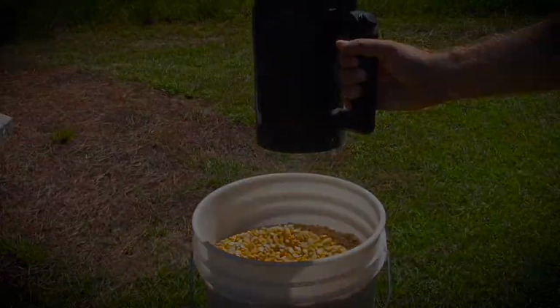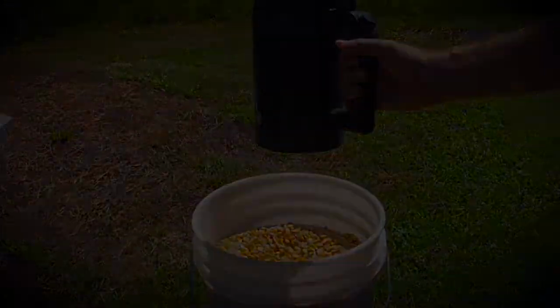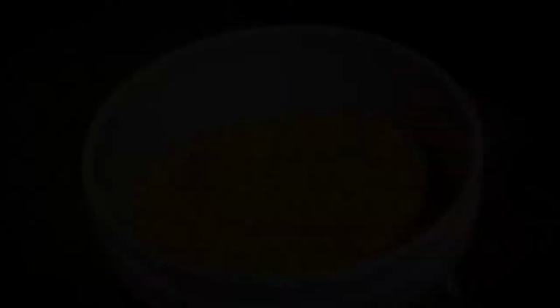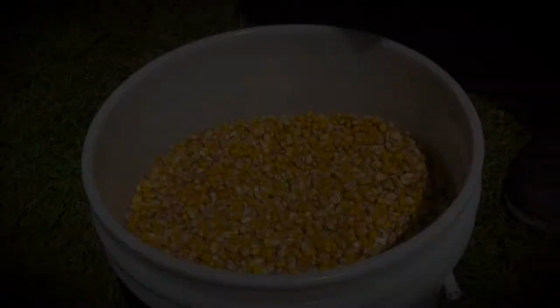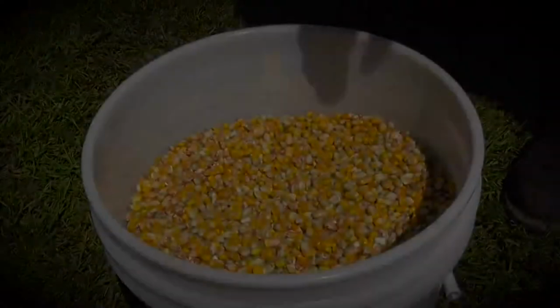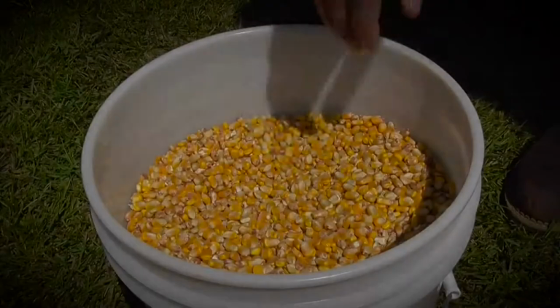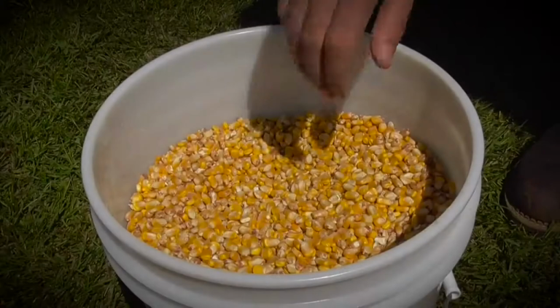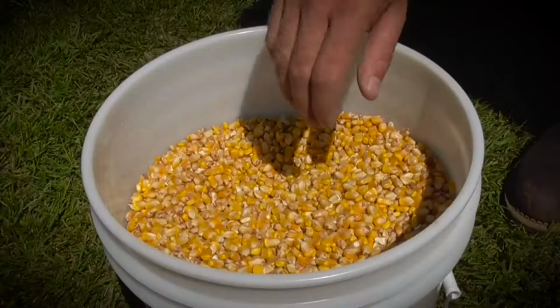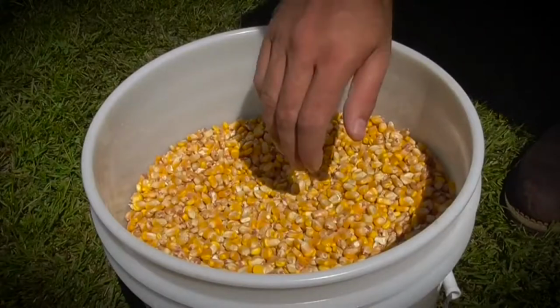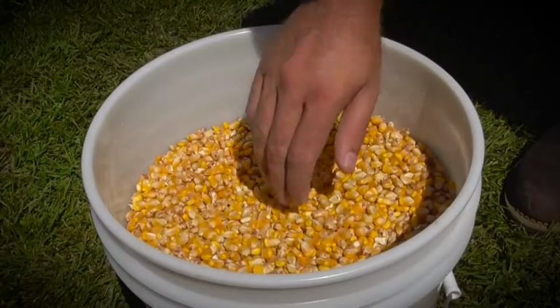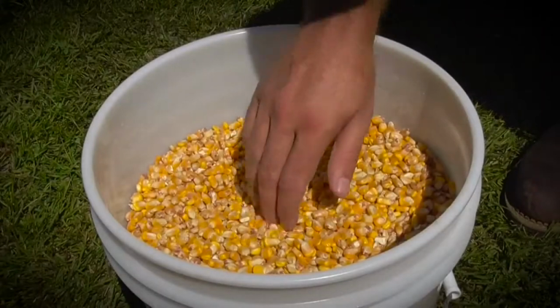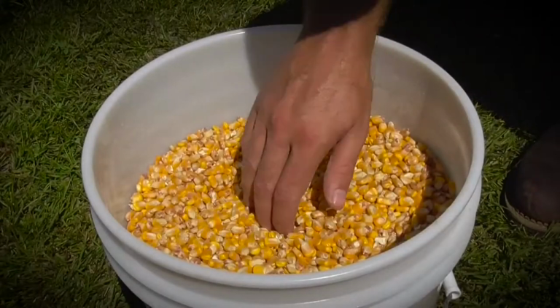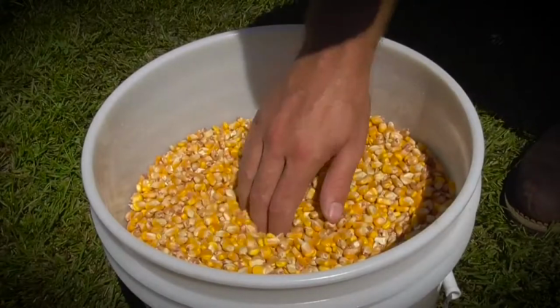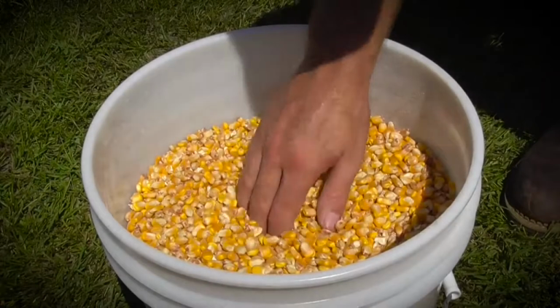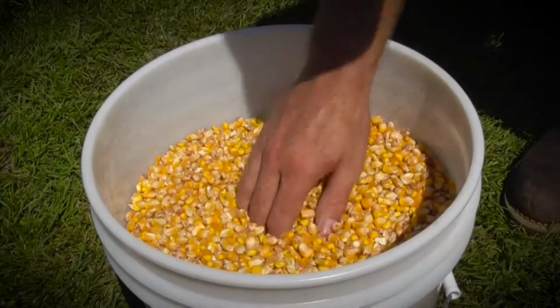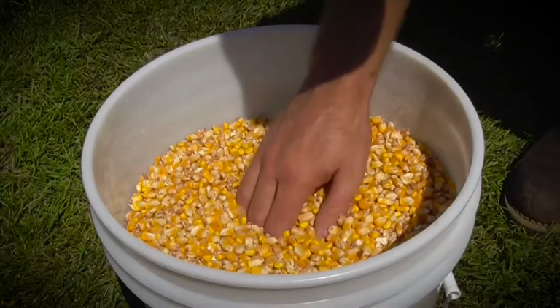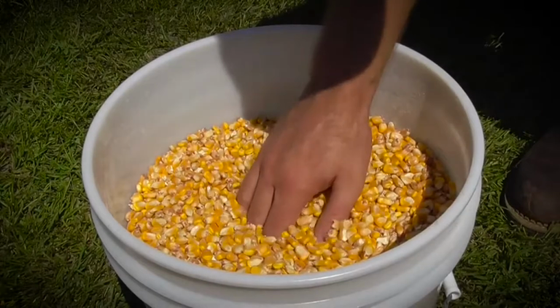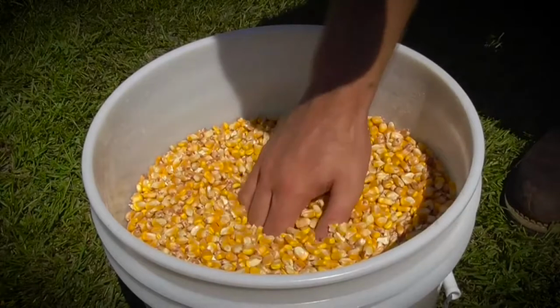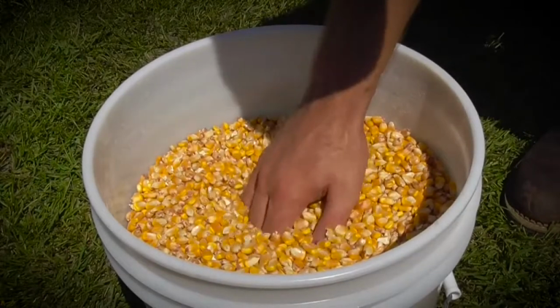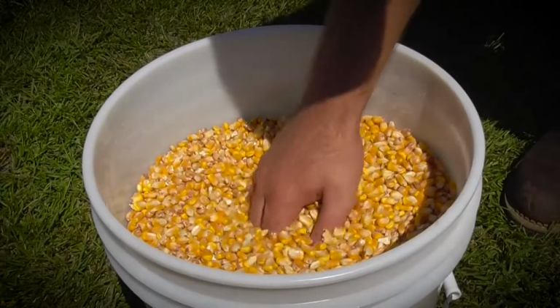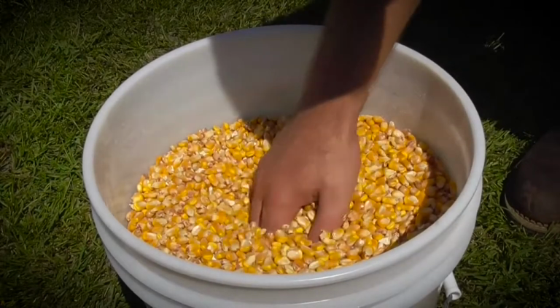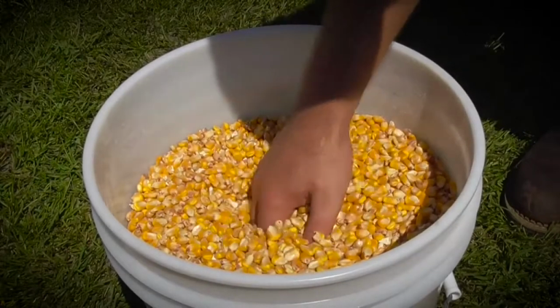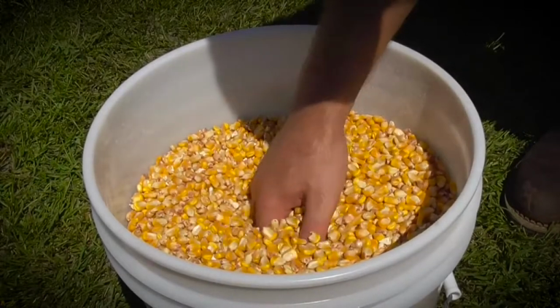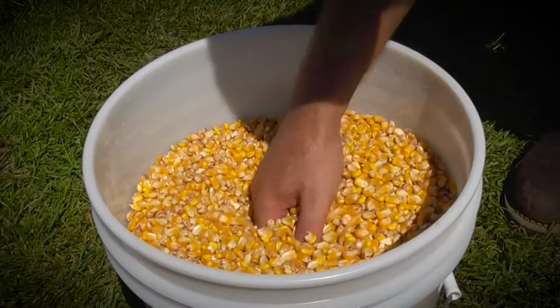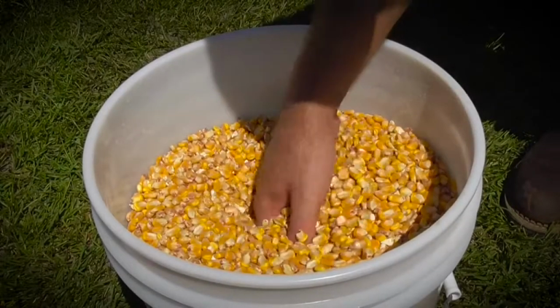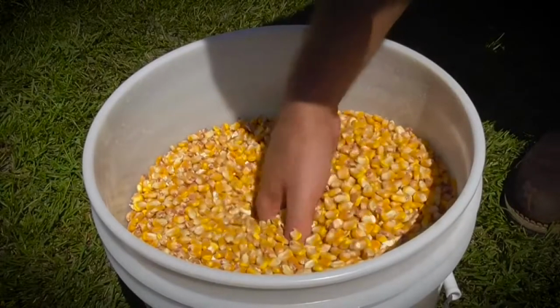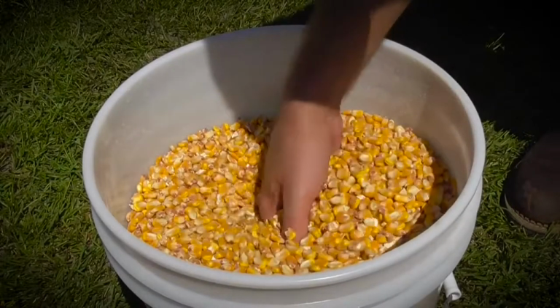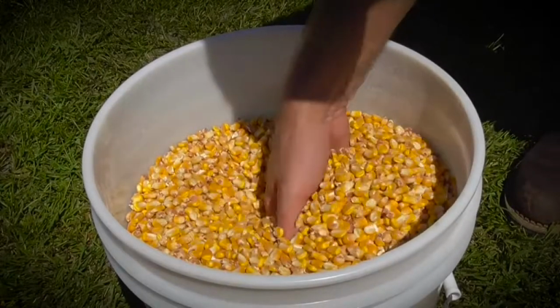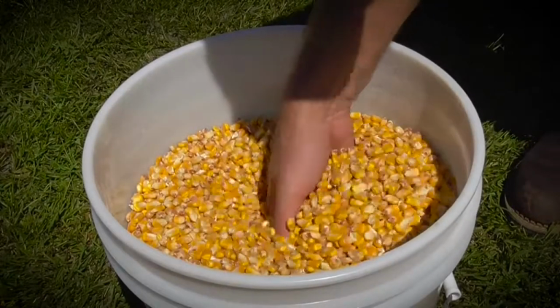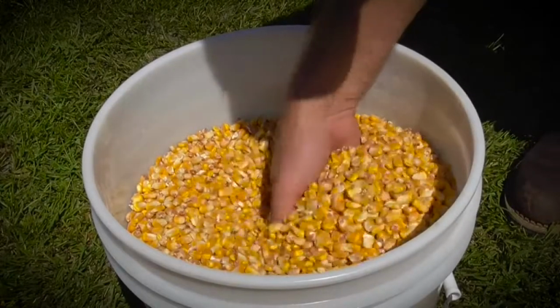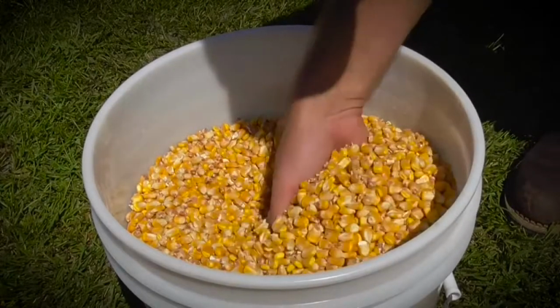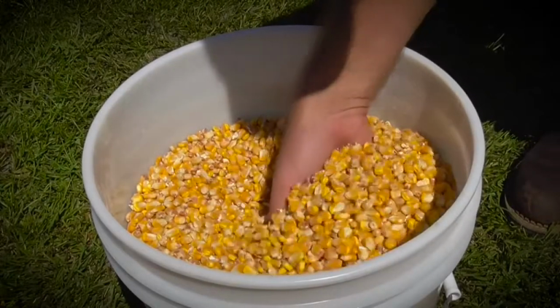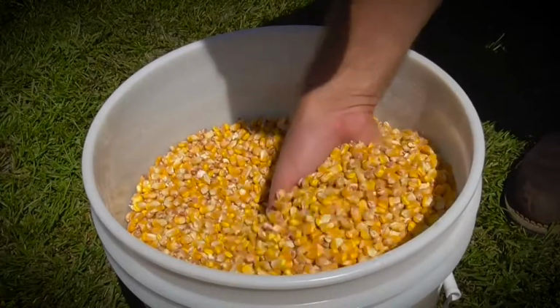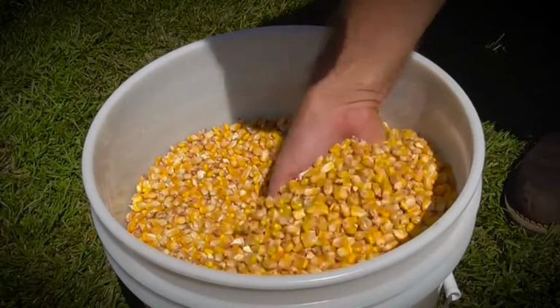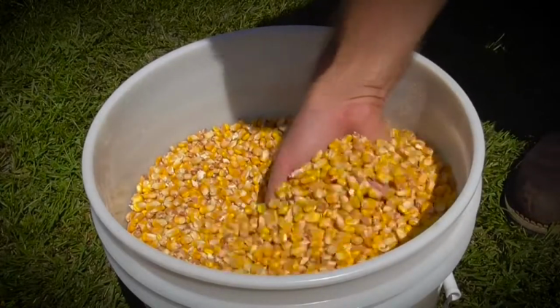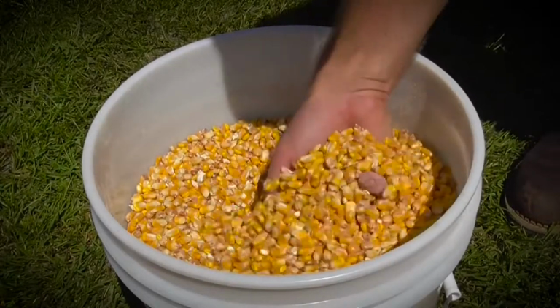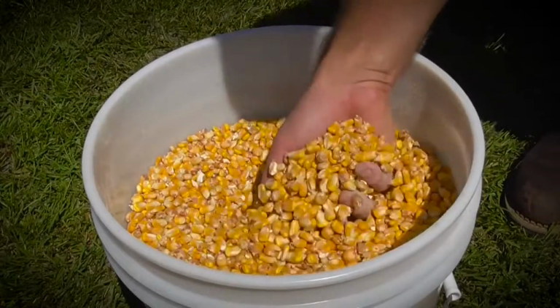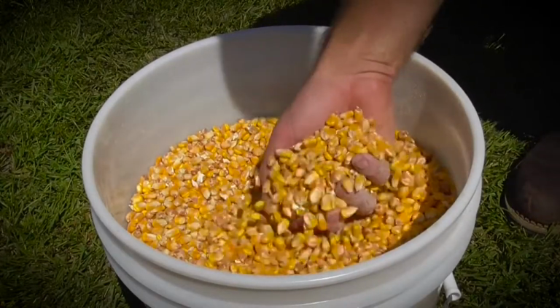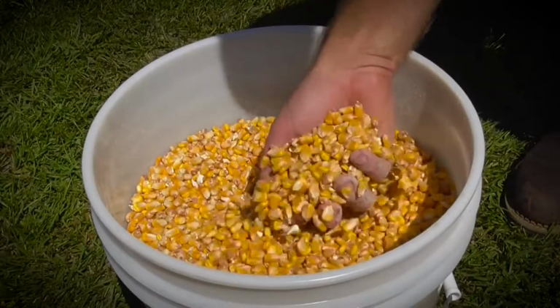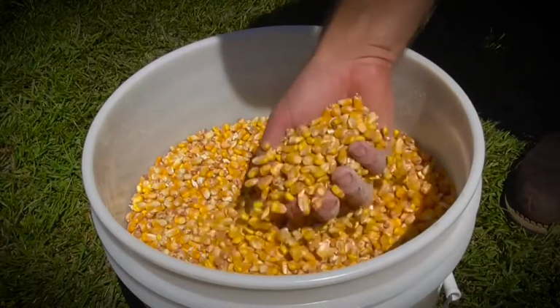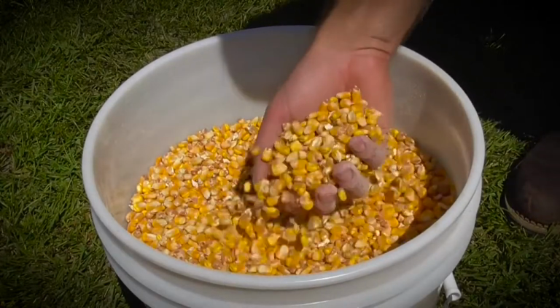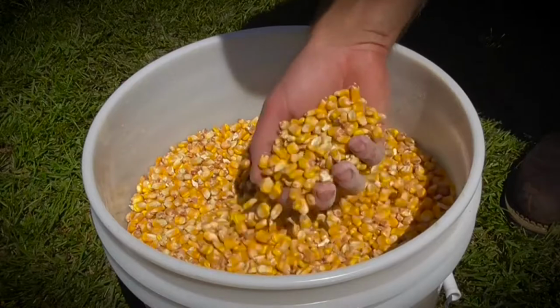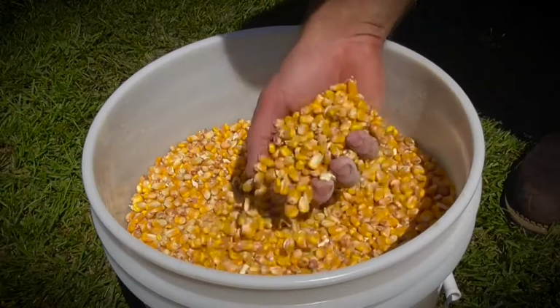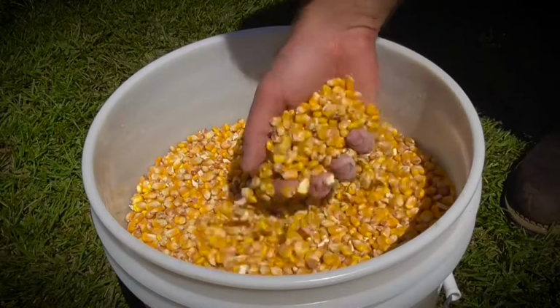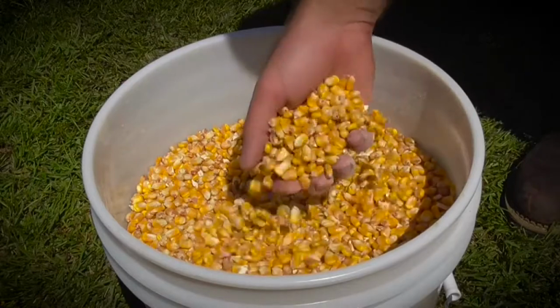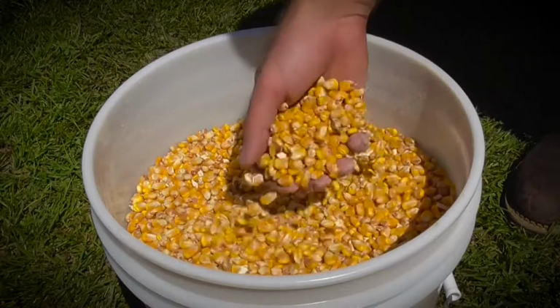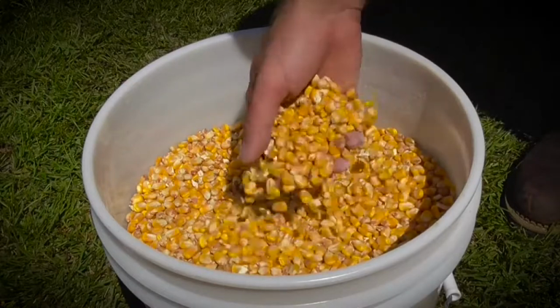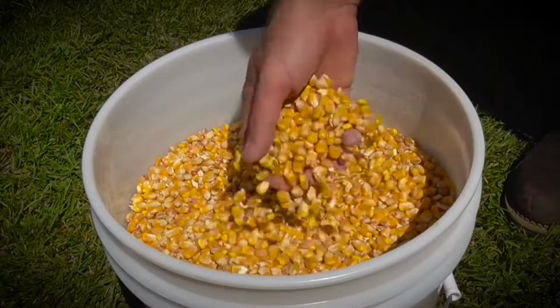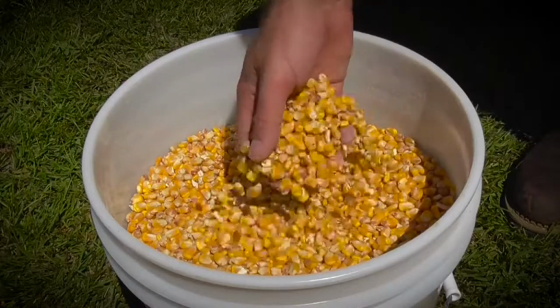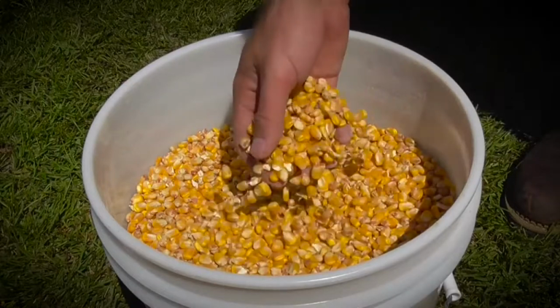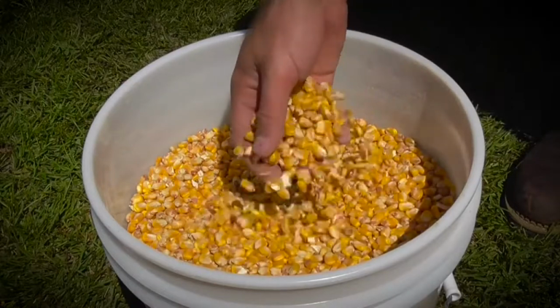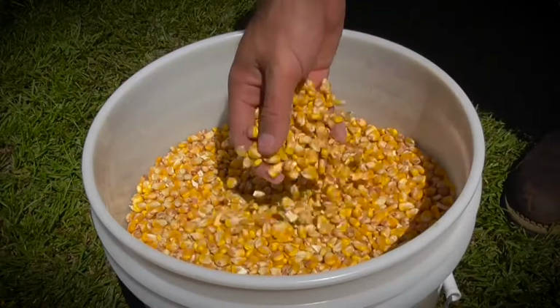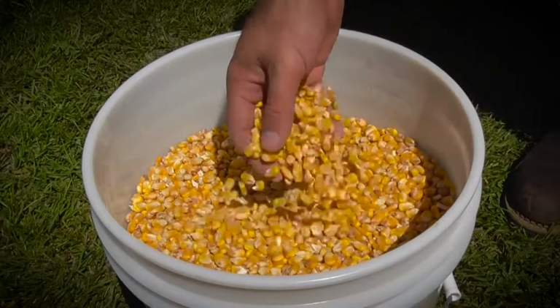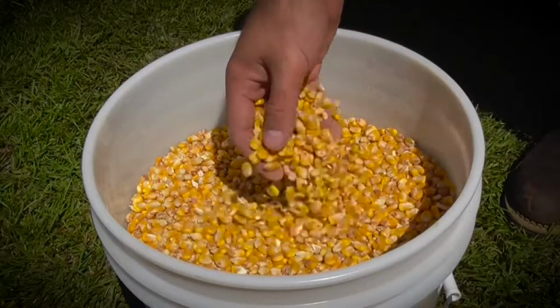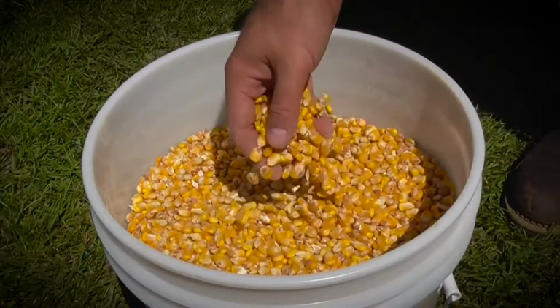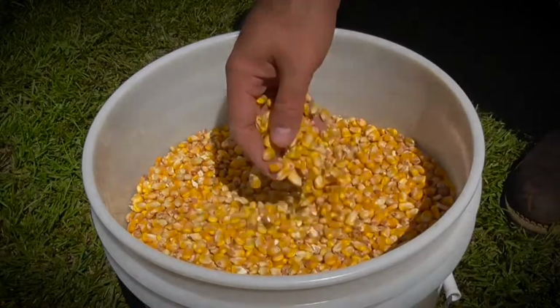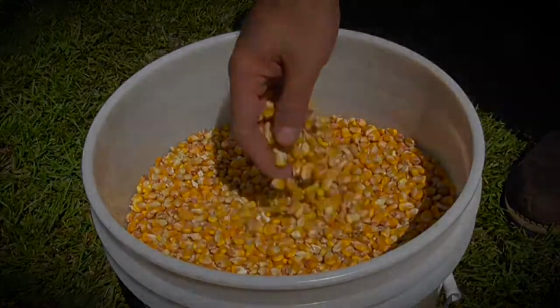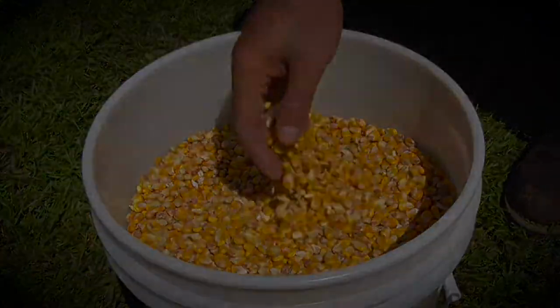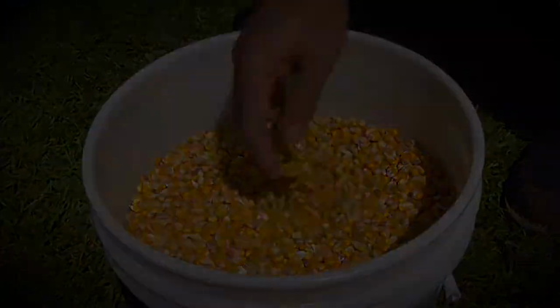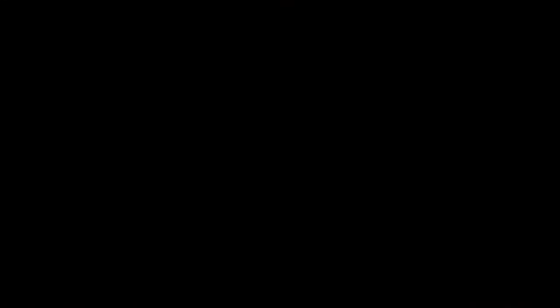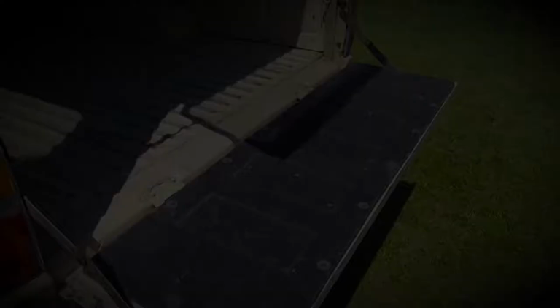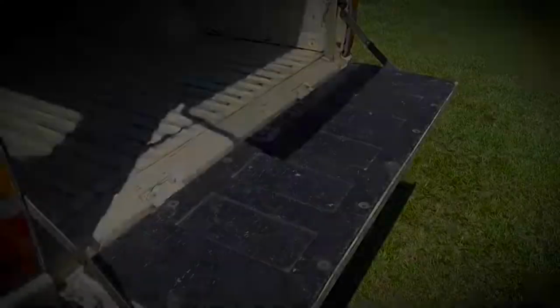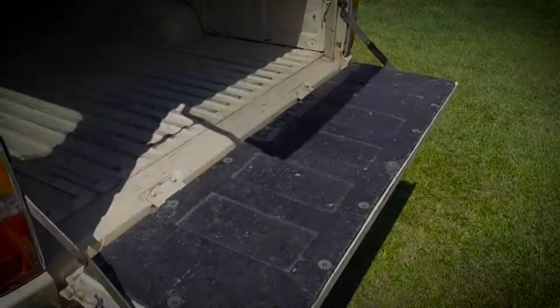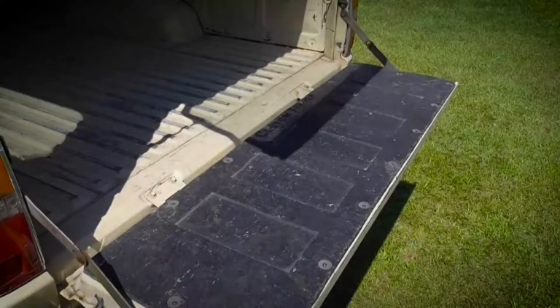Corn is kept clean and dry, as opposed to moisture-trapping bagged corn sold in most storefront establishments.